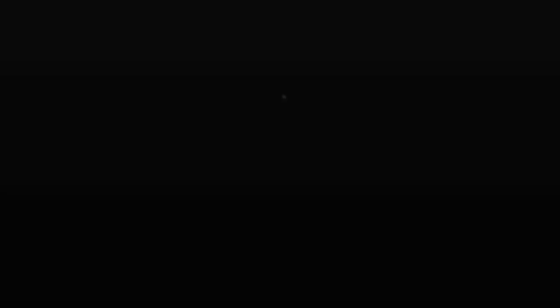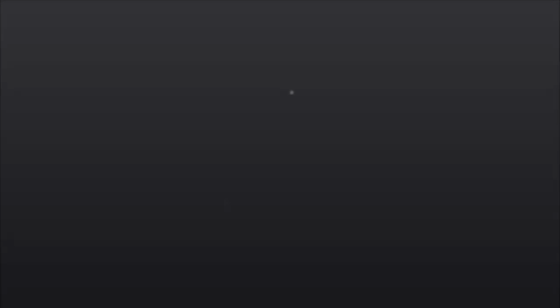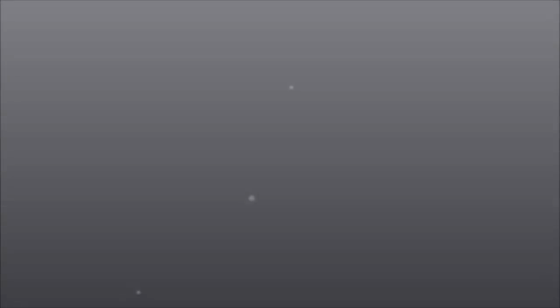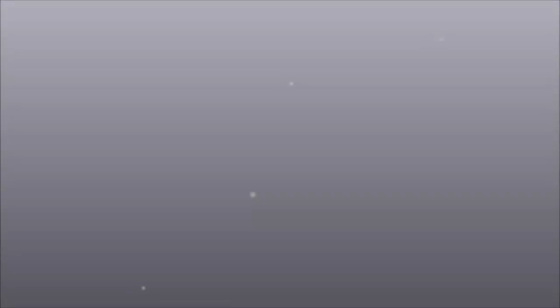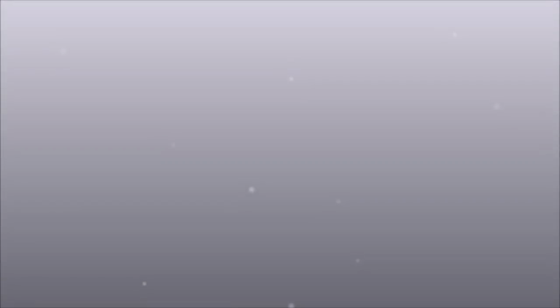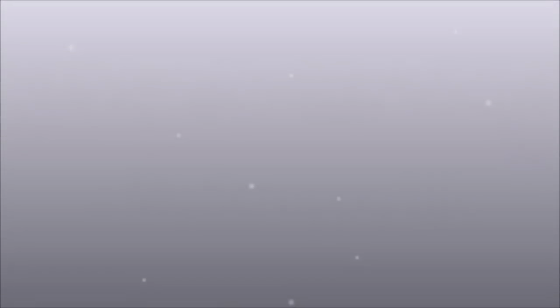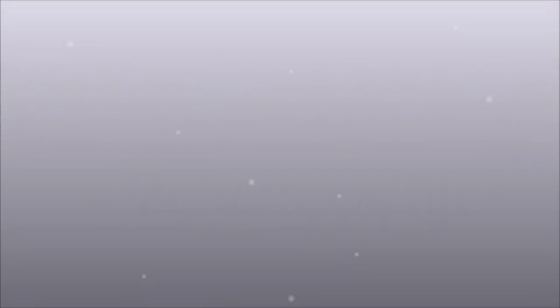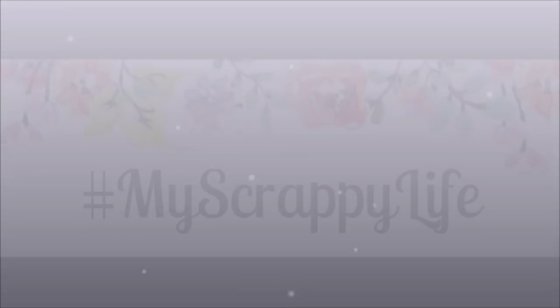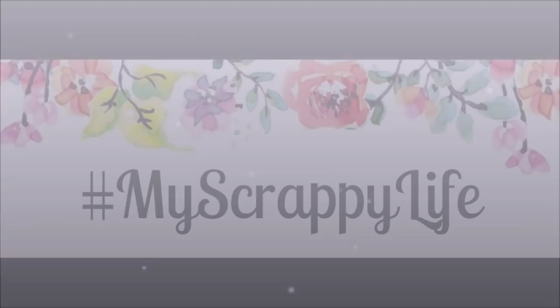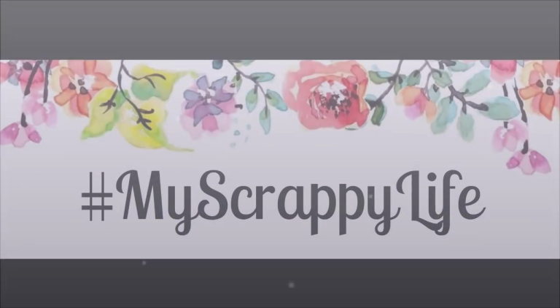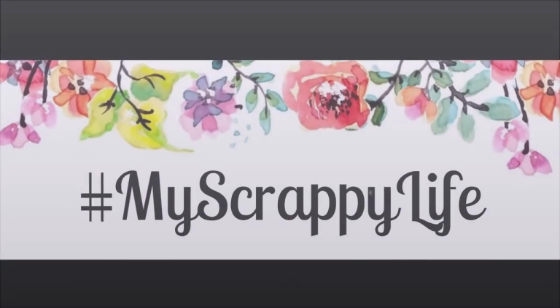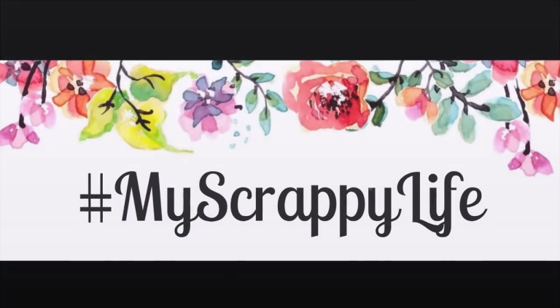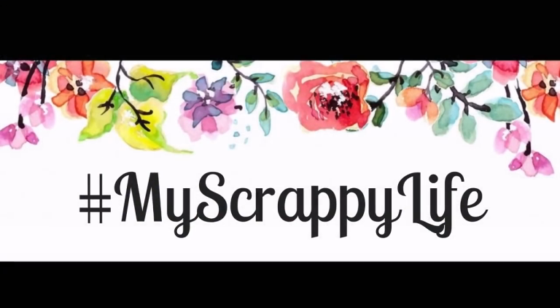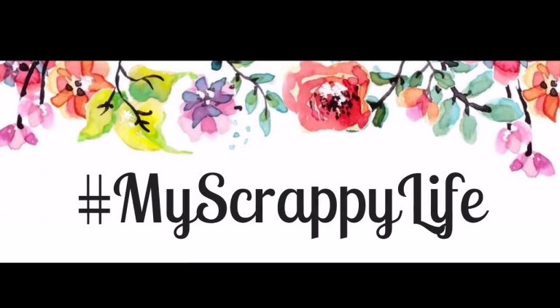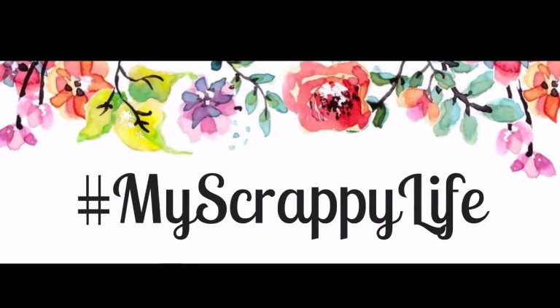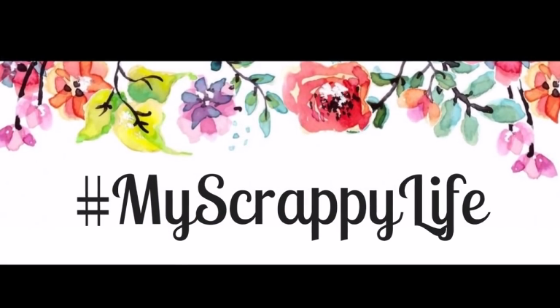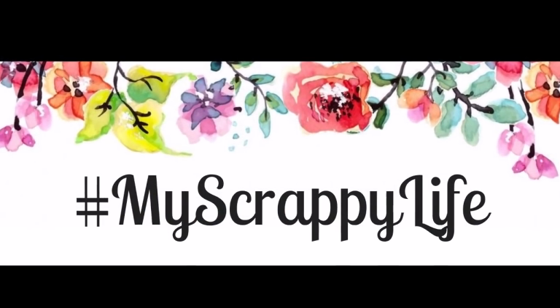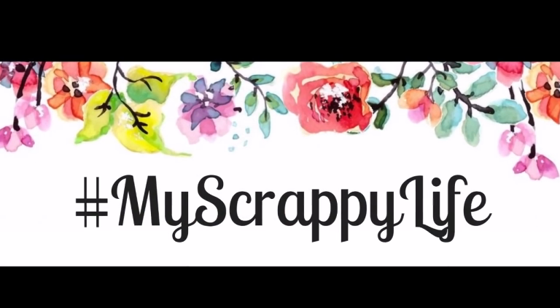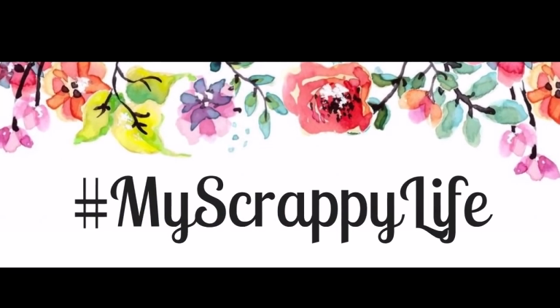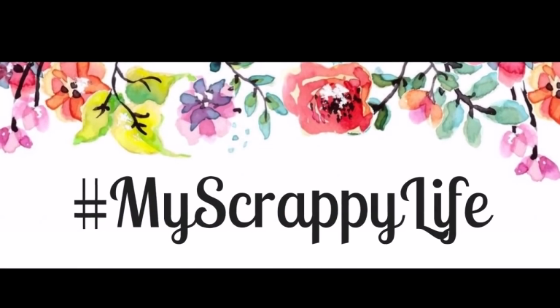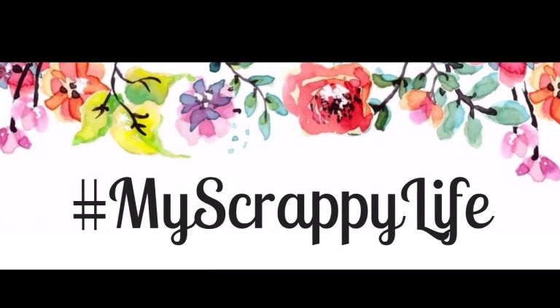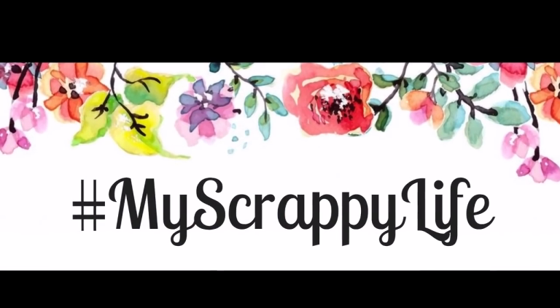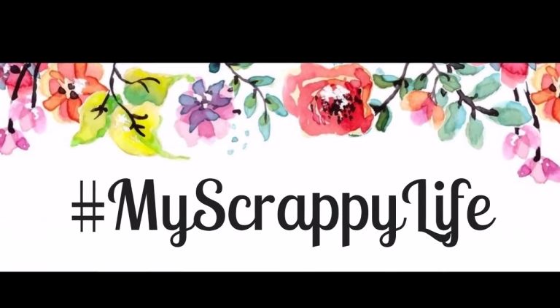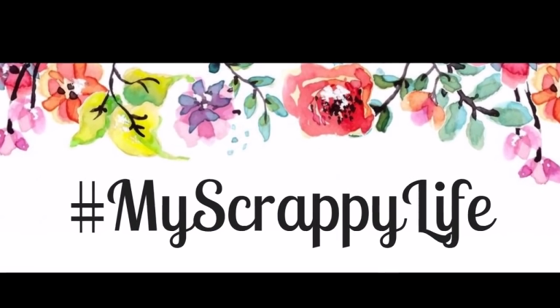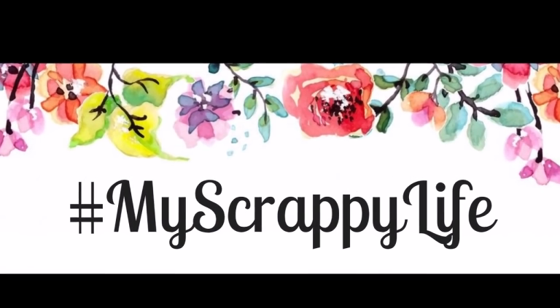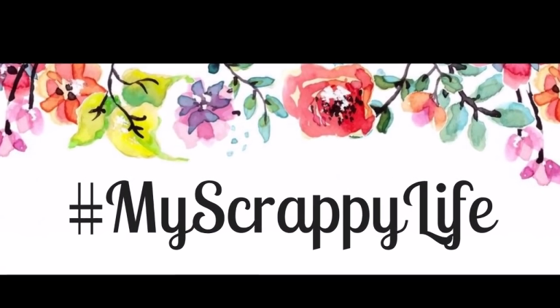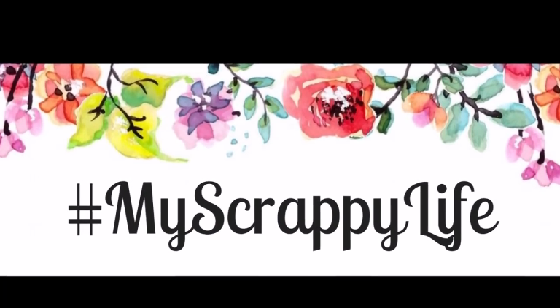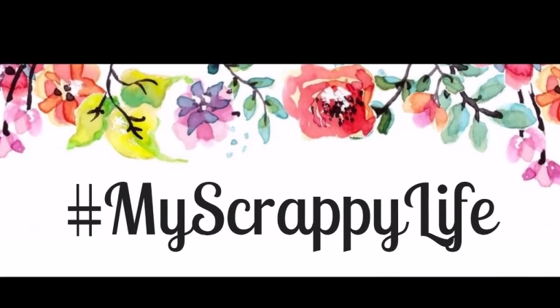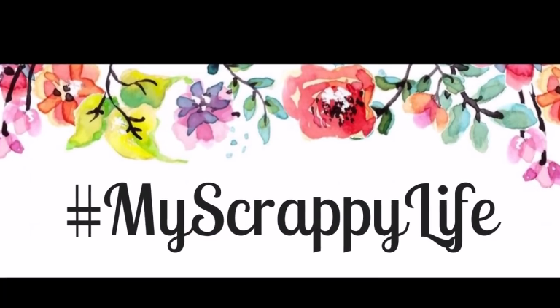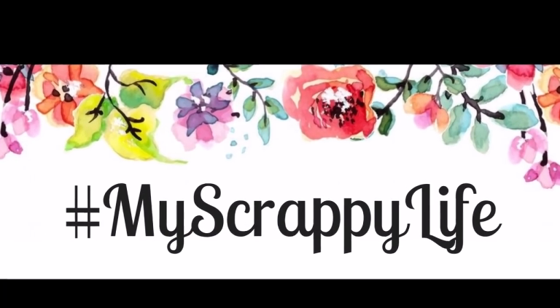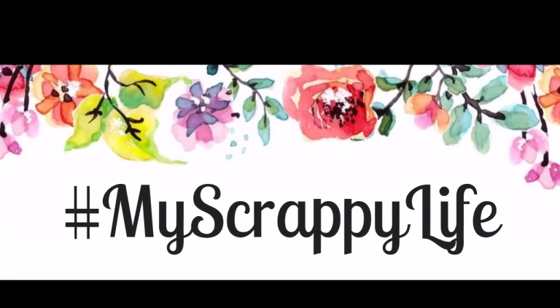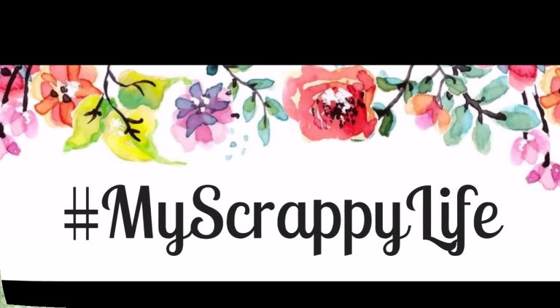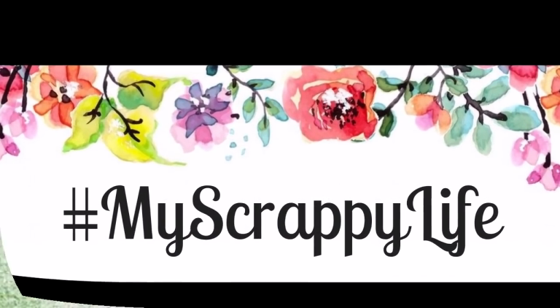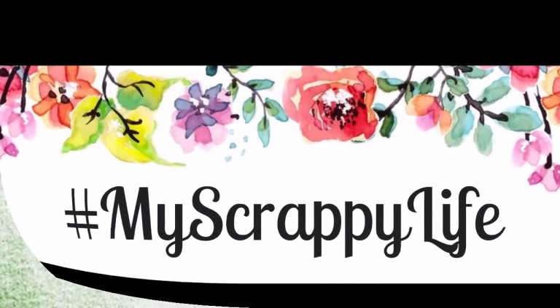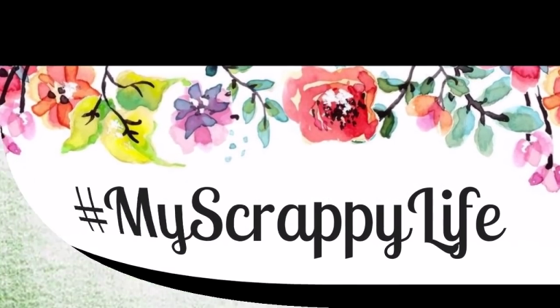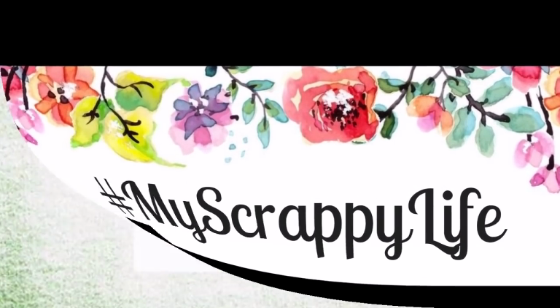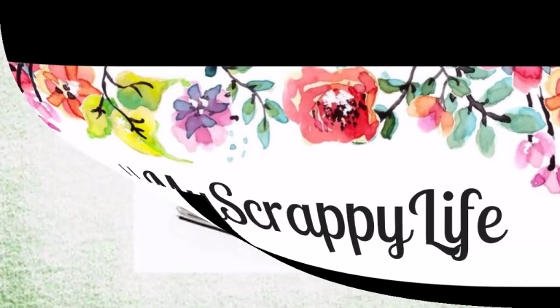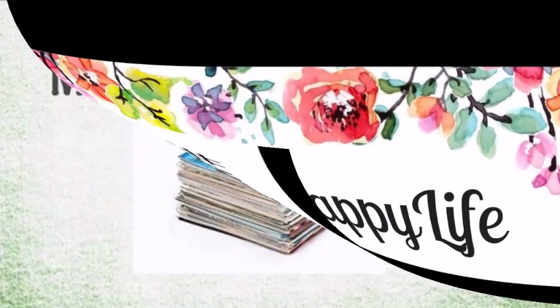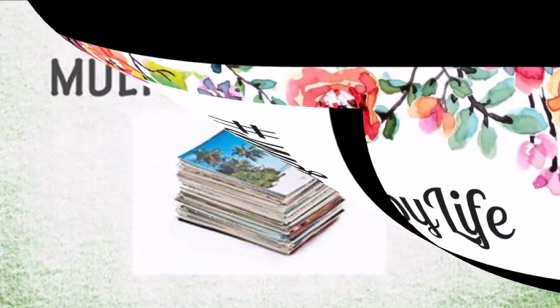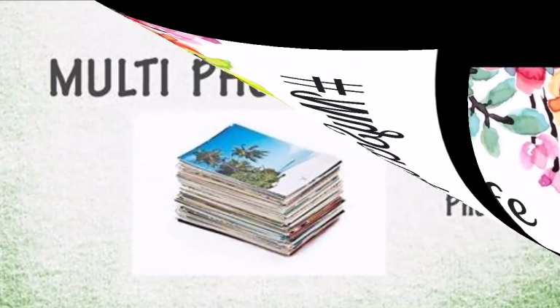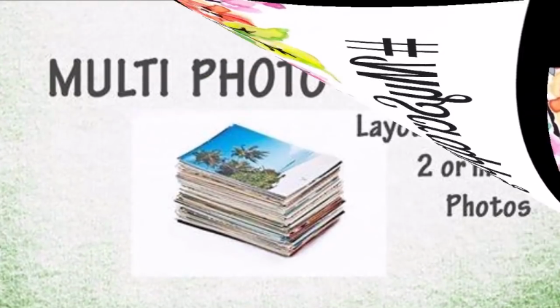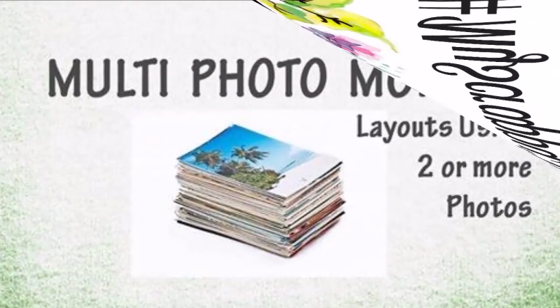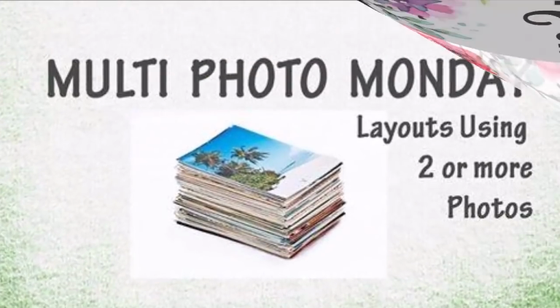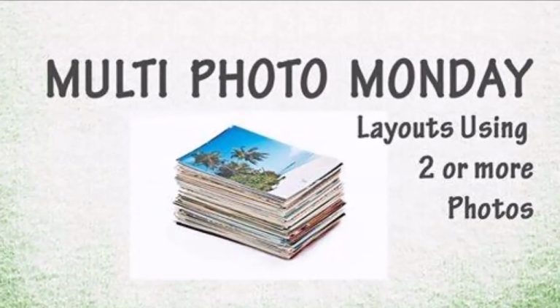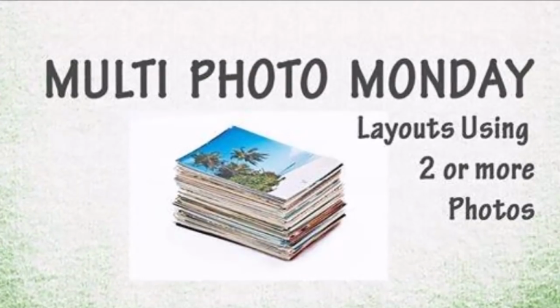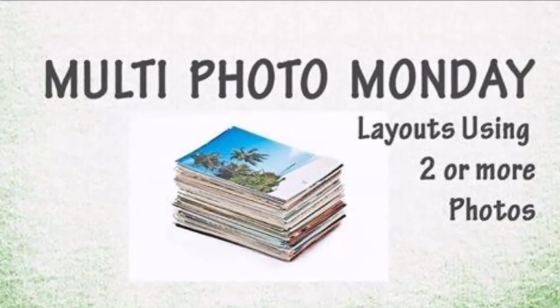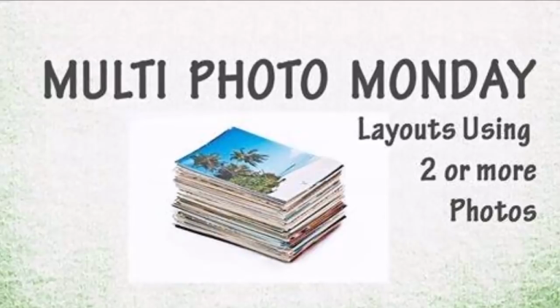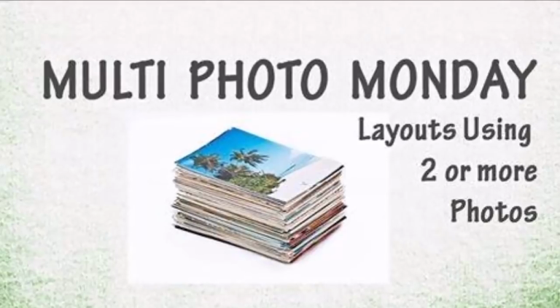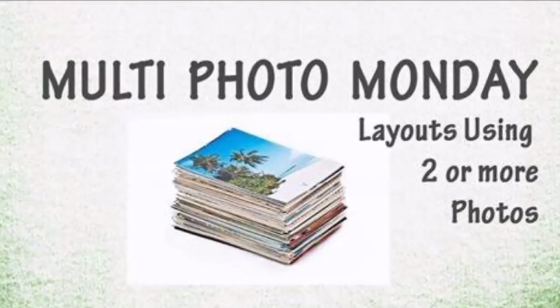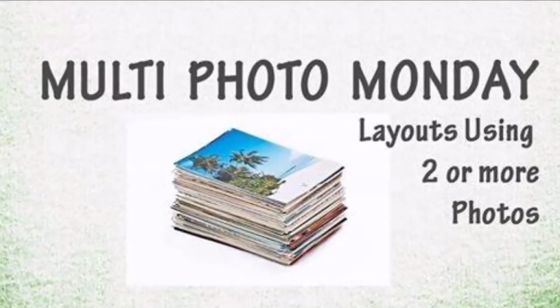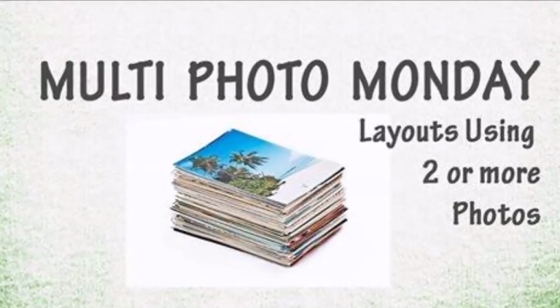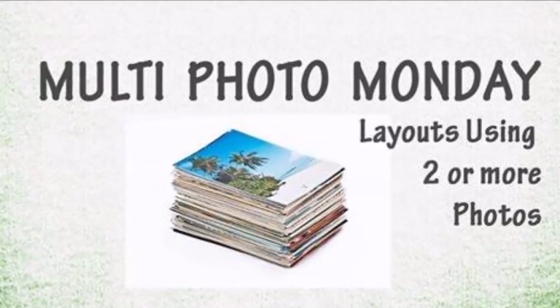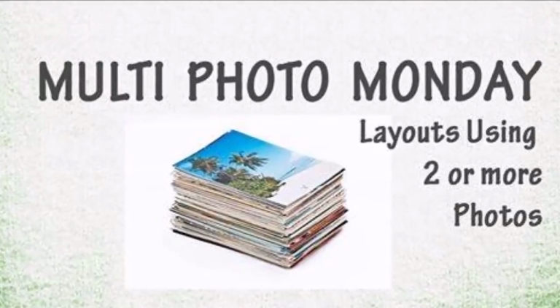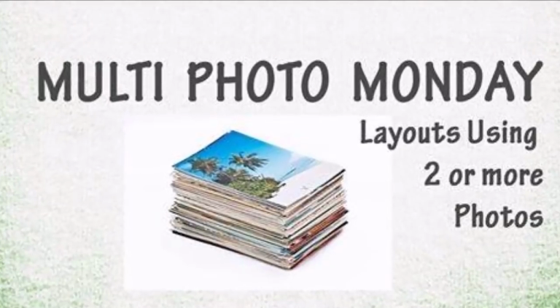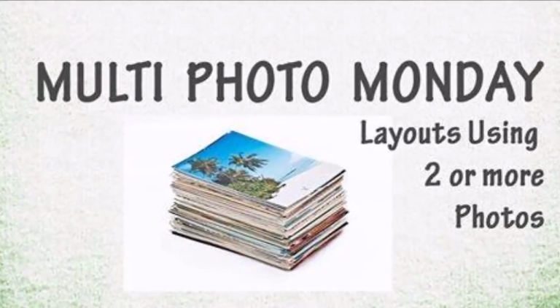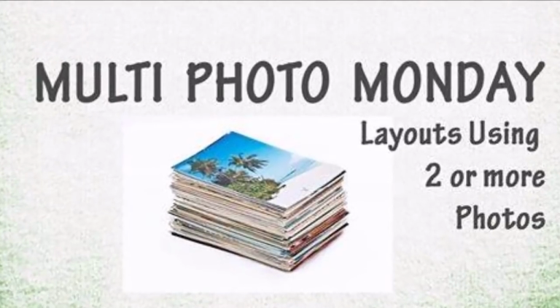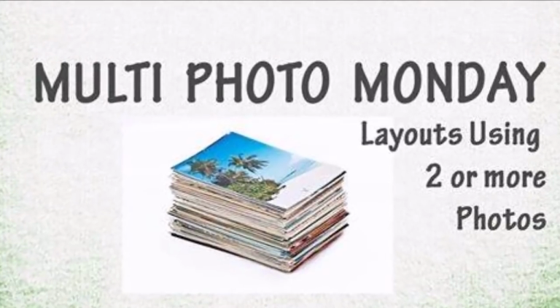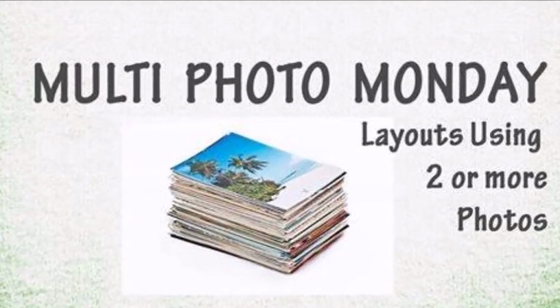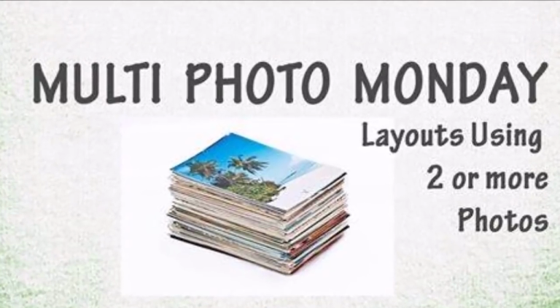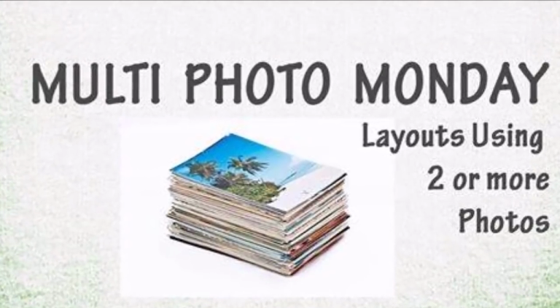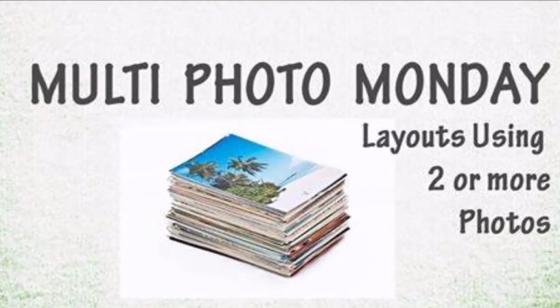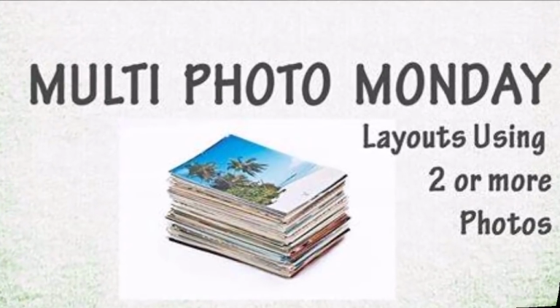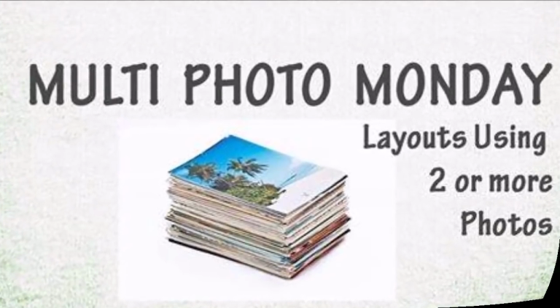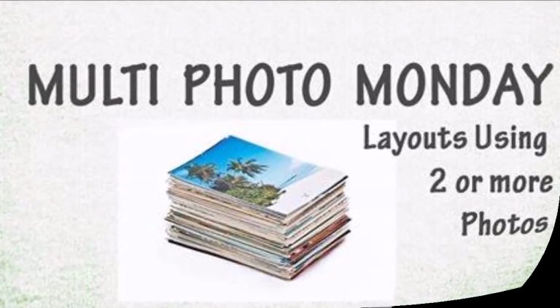Hi, this is Miranda from My Scrappy Life and welcome back to my channel. This is another process video for a multi Monday photo where we use two or more photos.